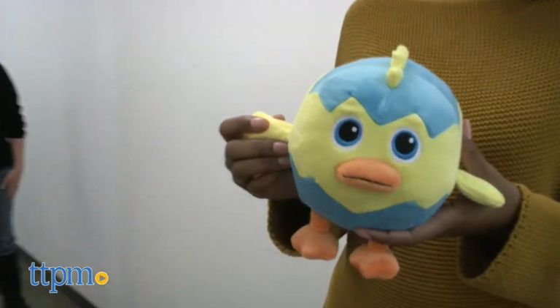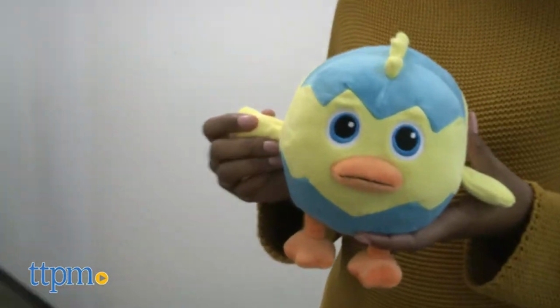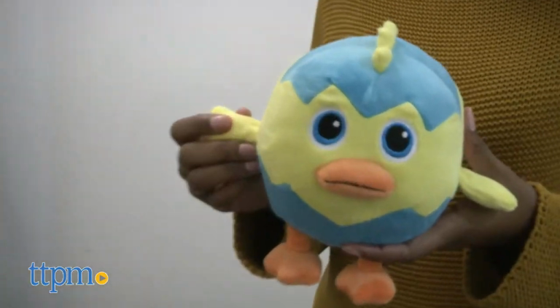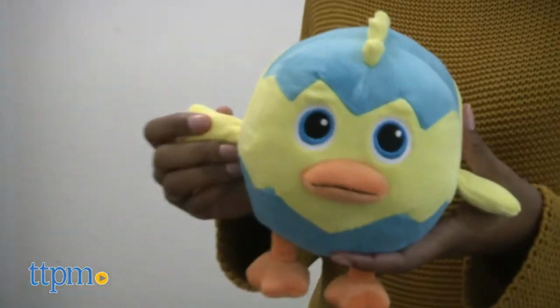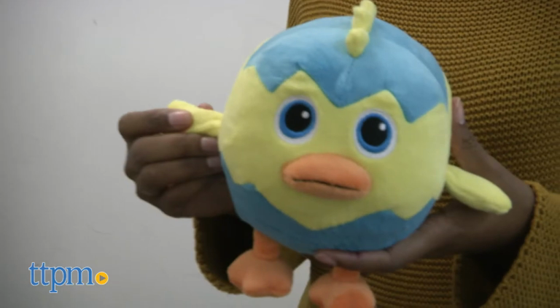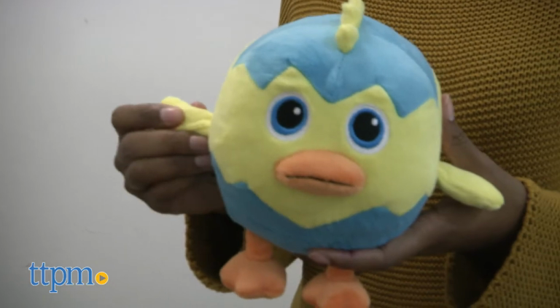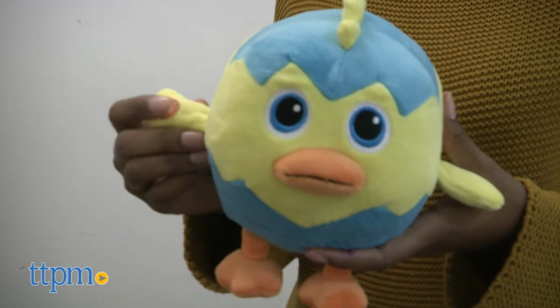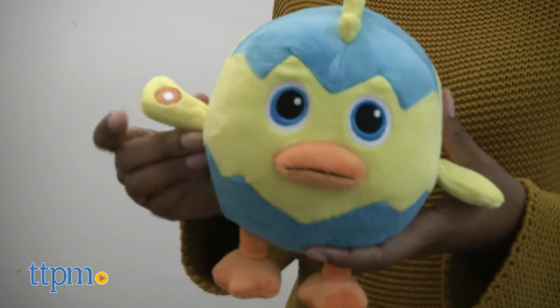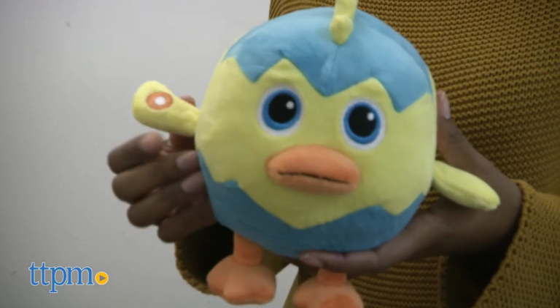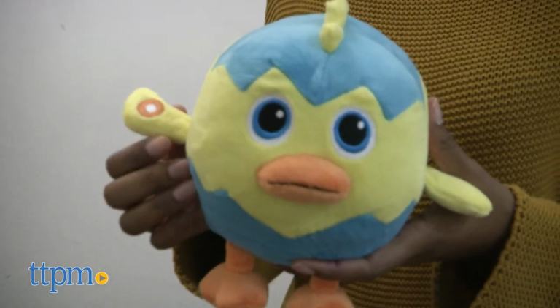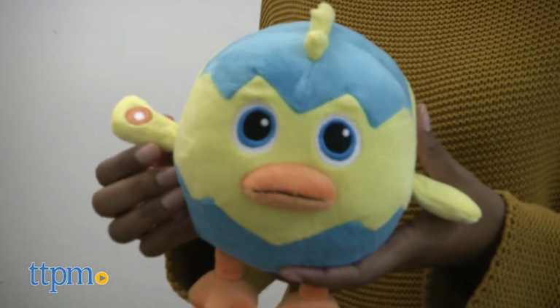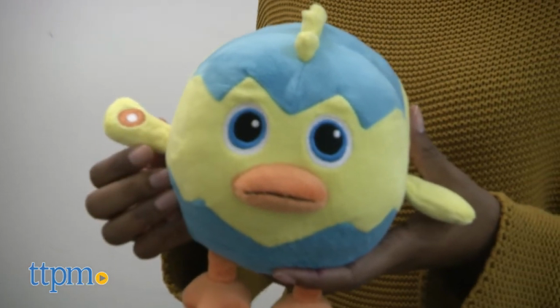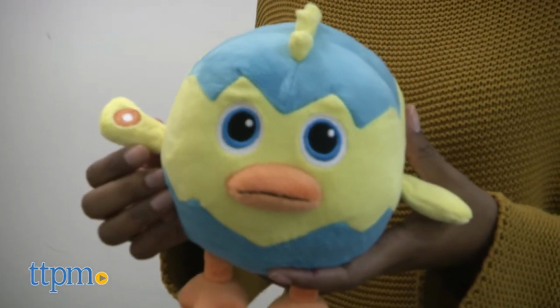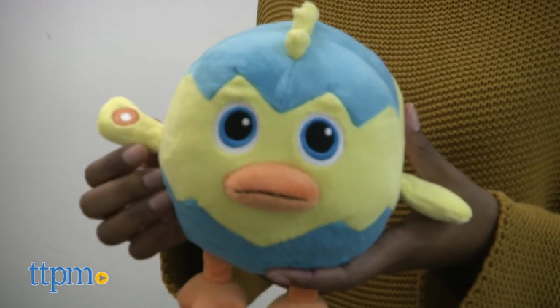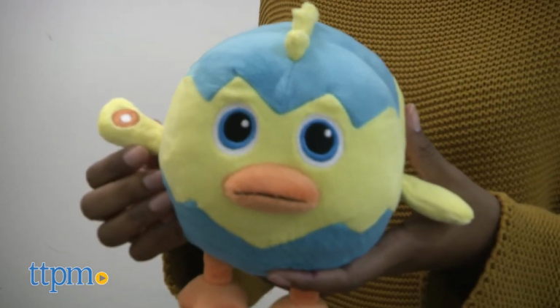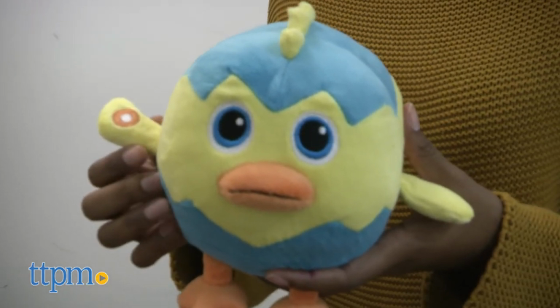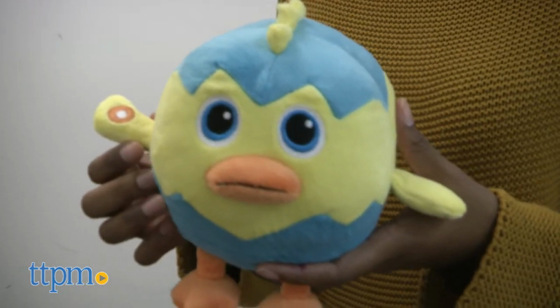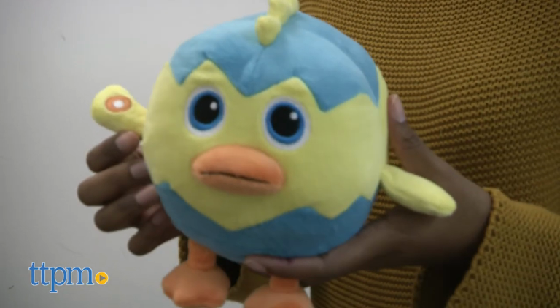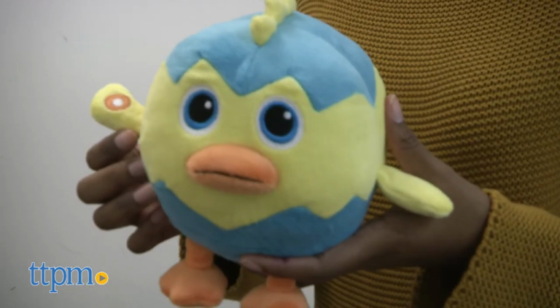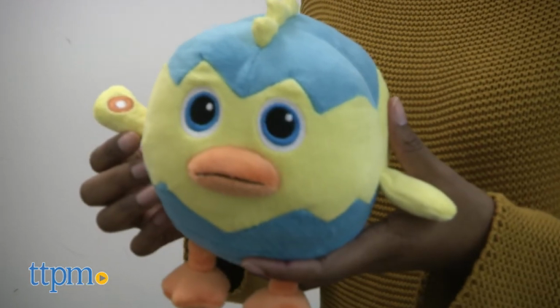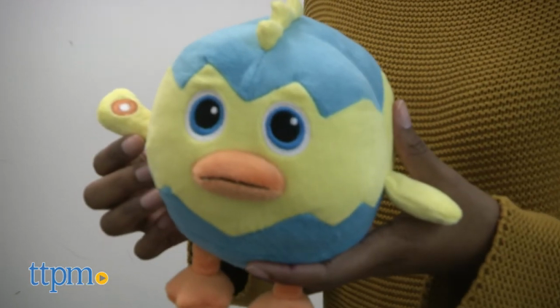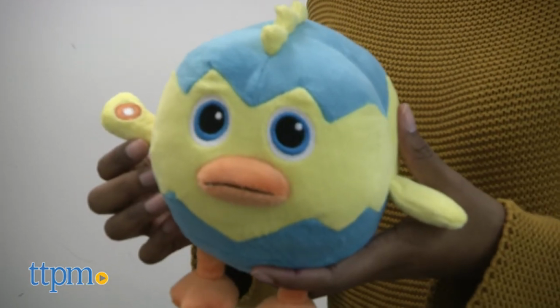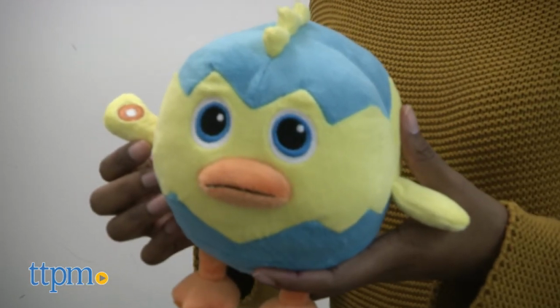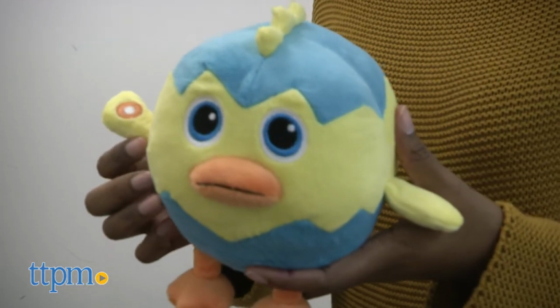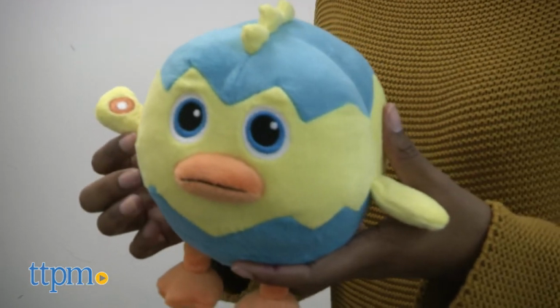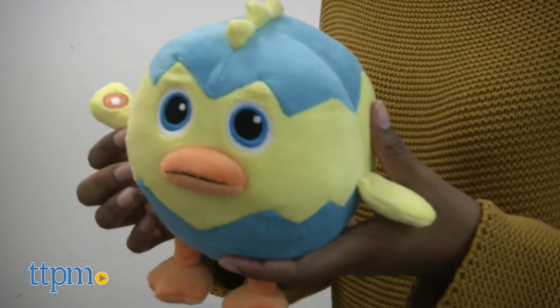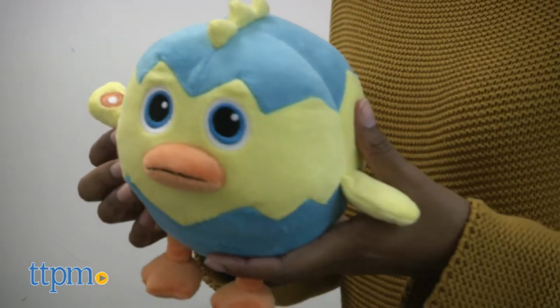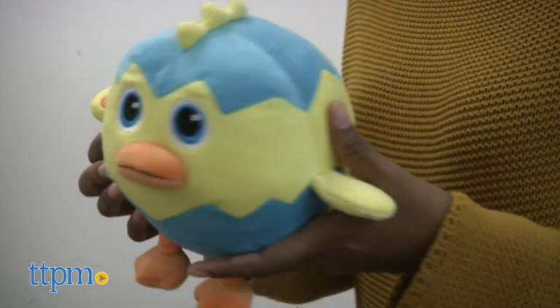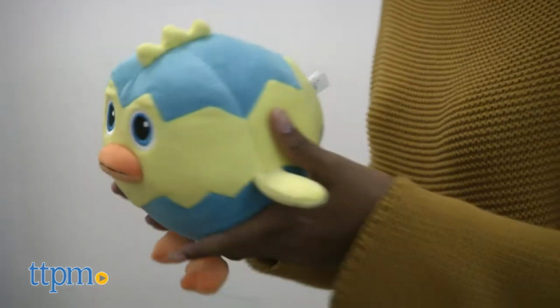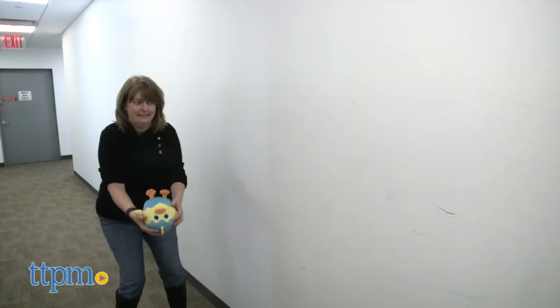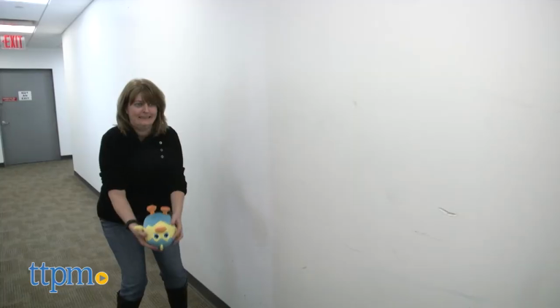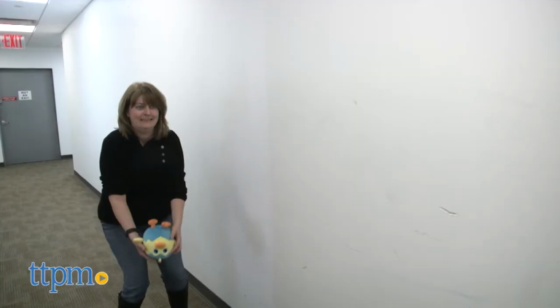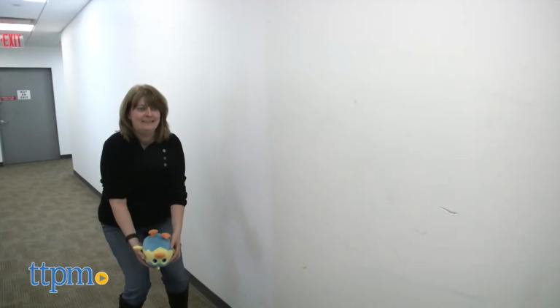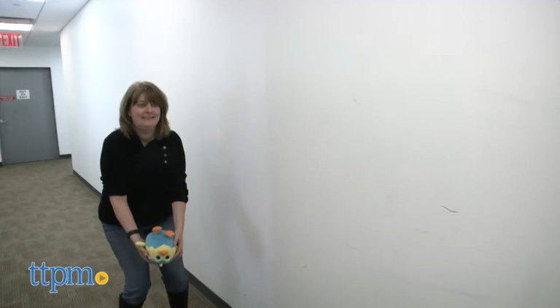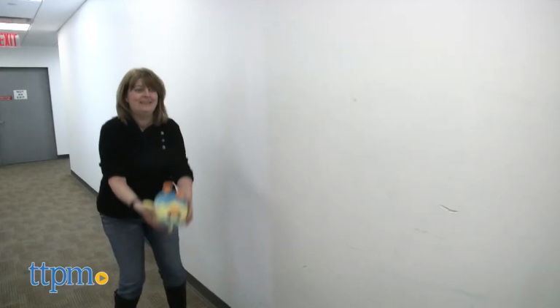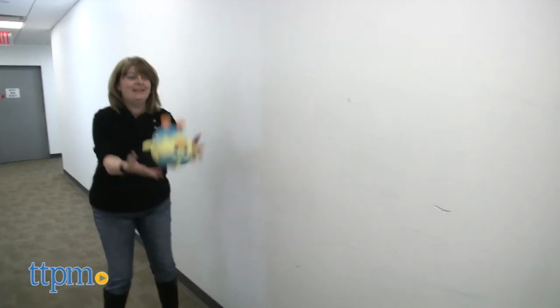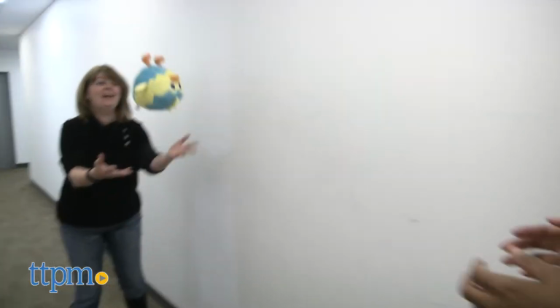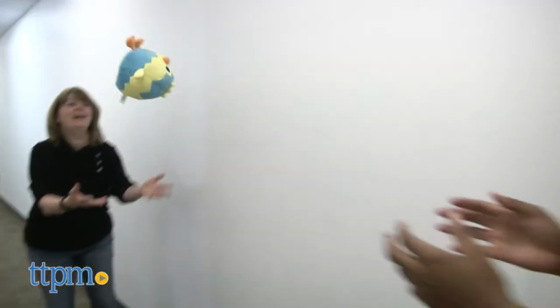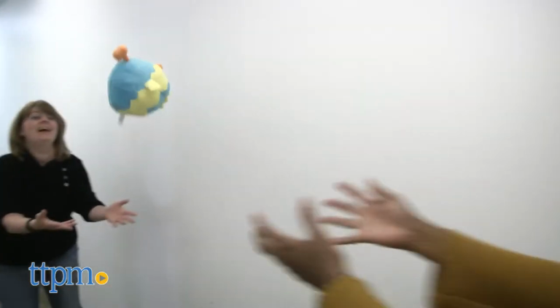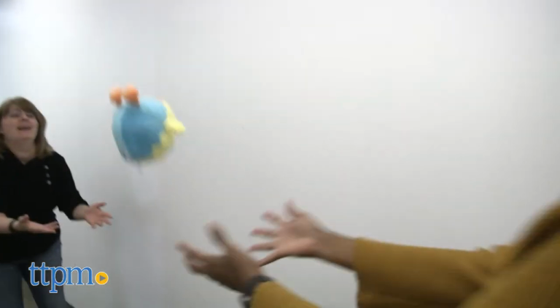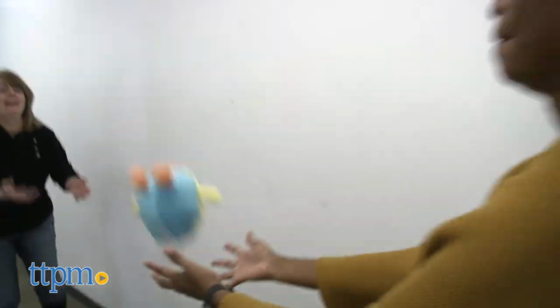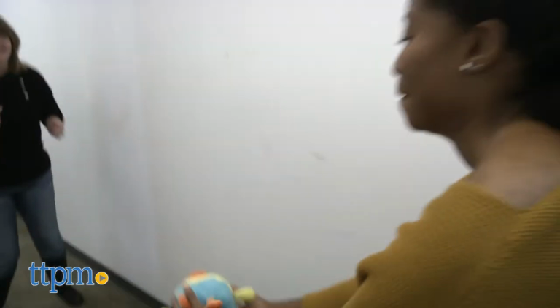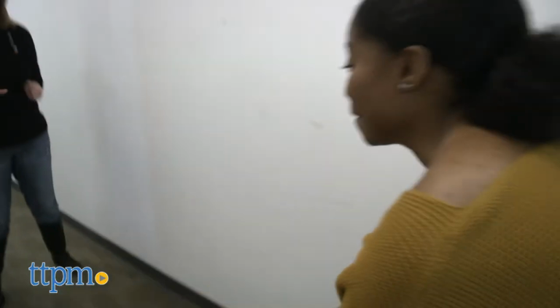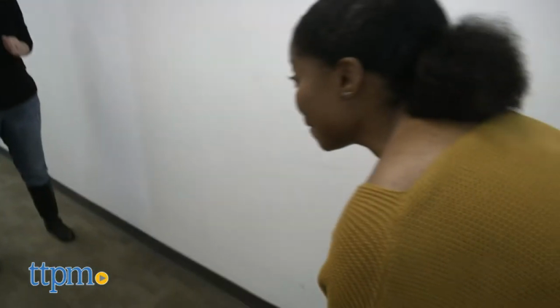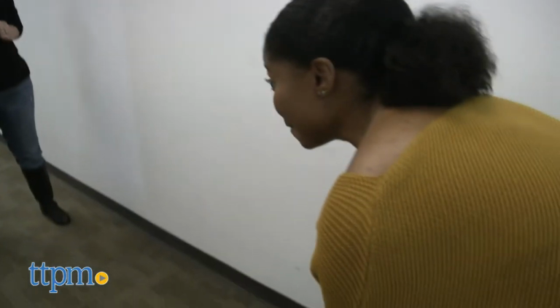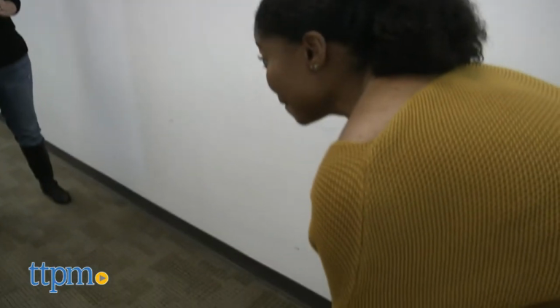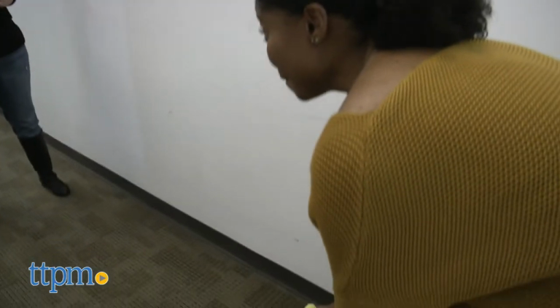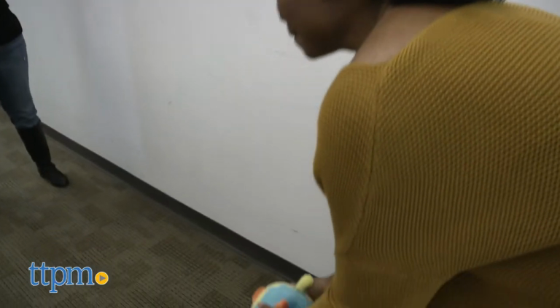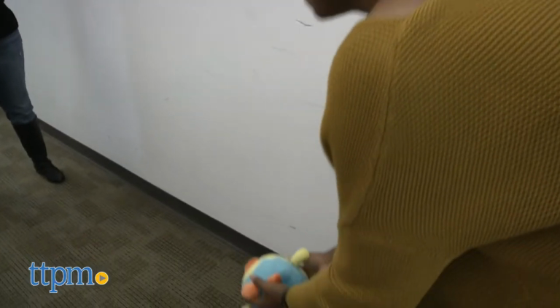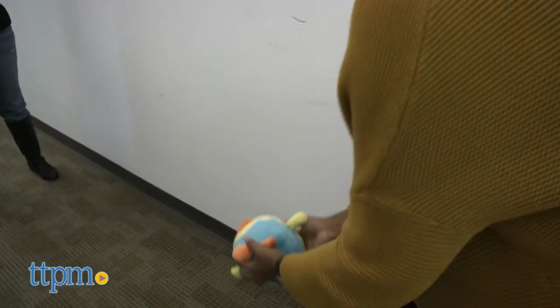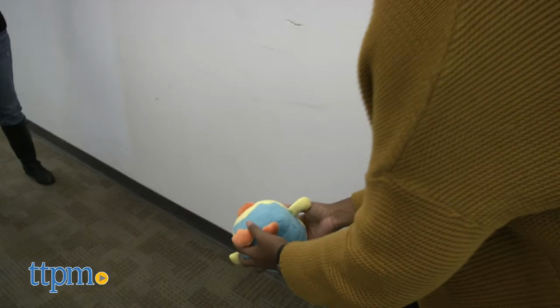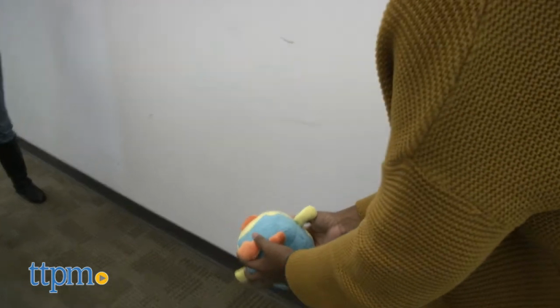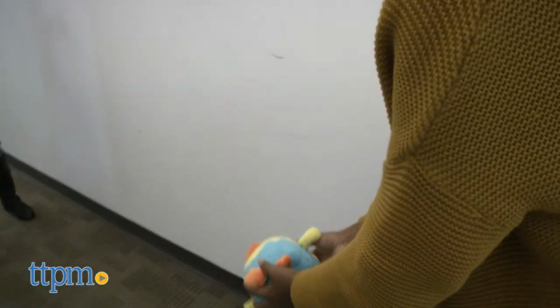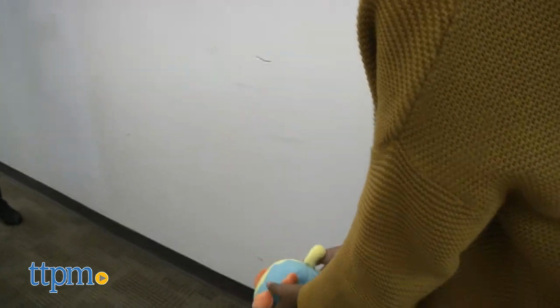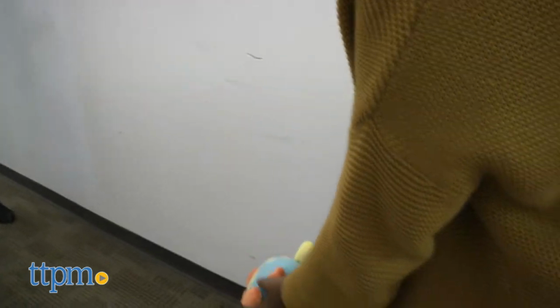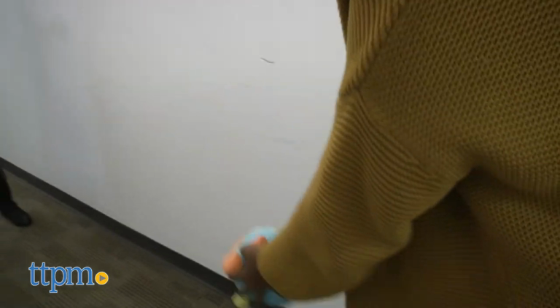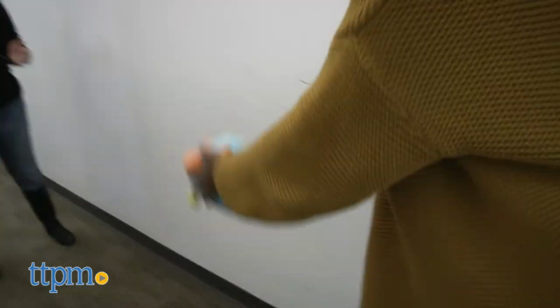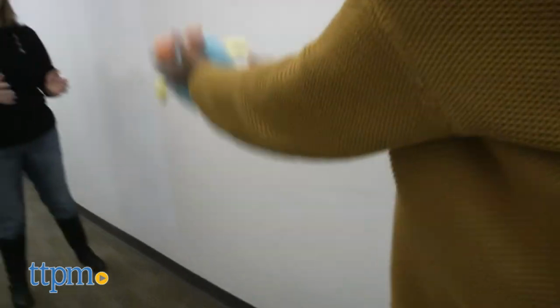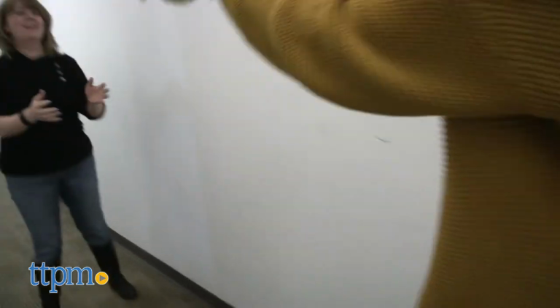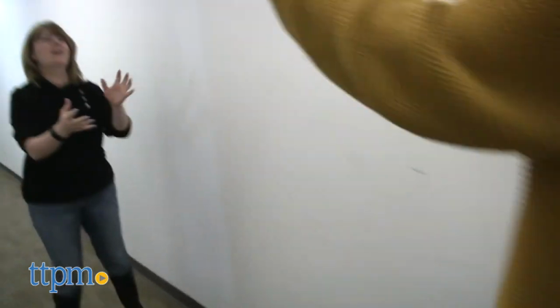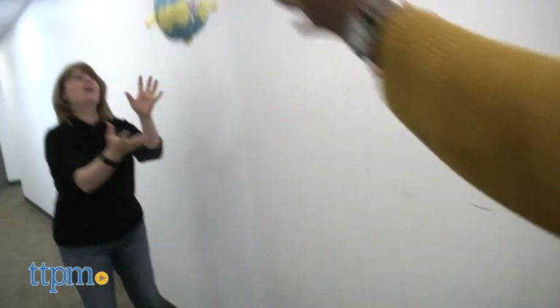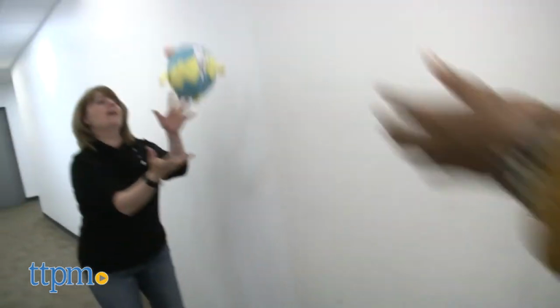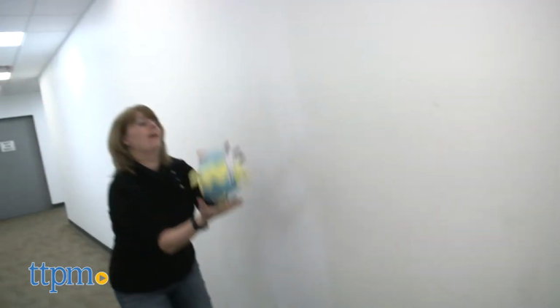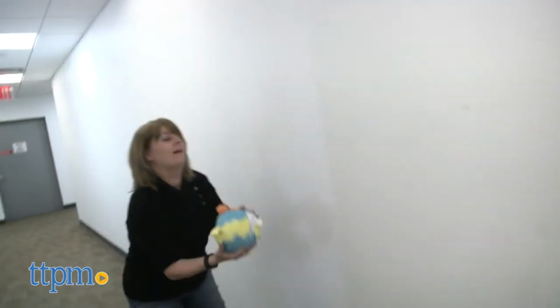Chirpy's games include Egg Toss and Skybird. Throw Chirpy to your teammate and catch it softly so you don't break the egg.